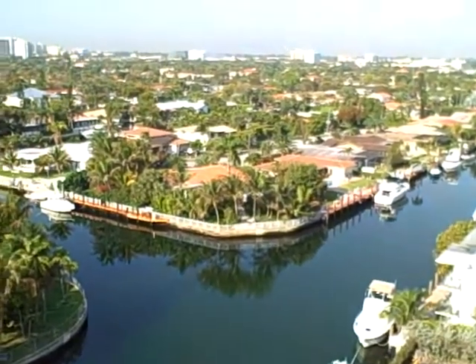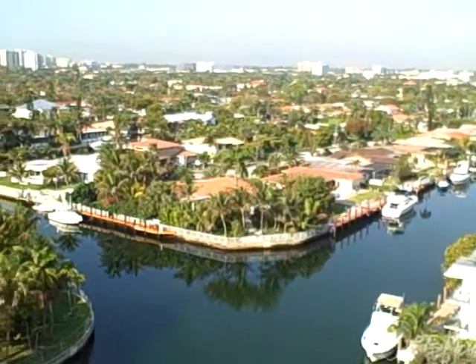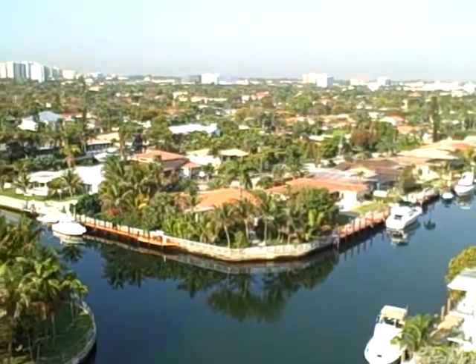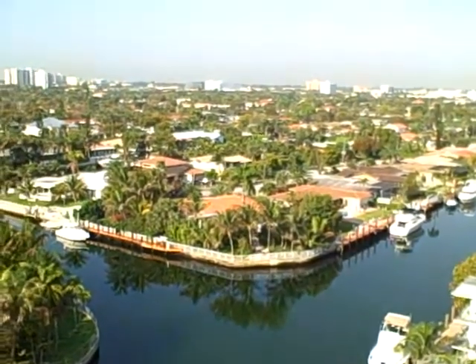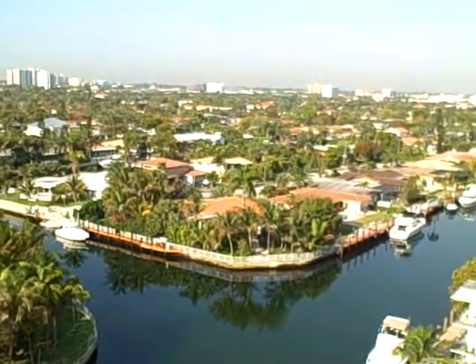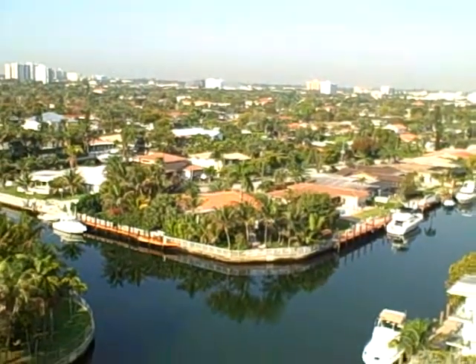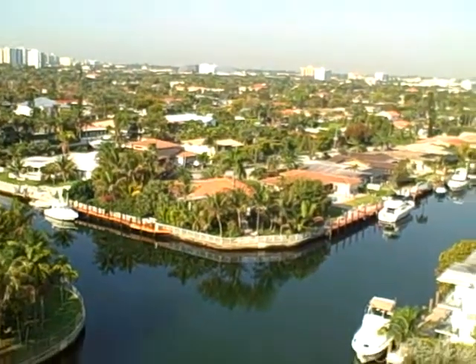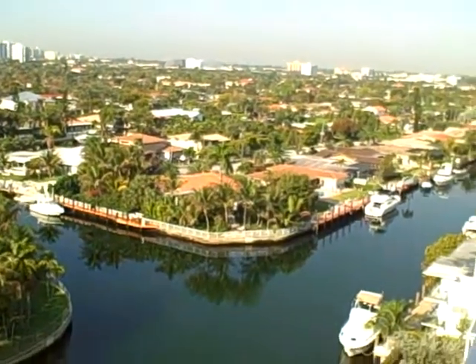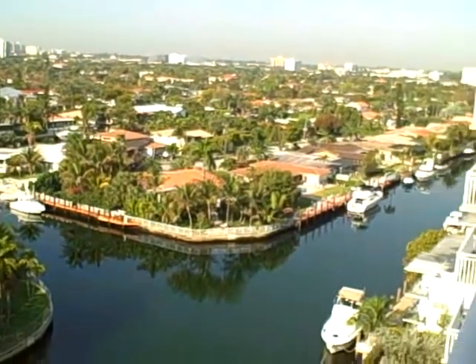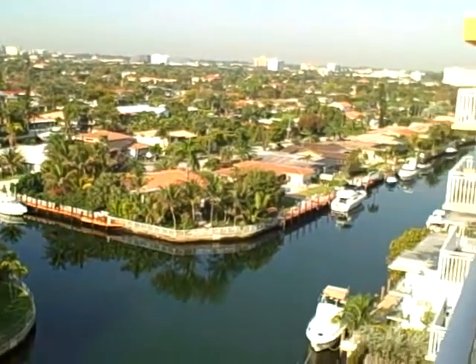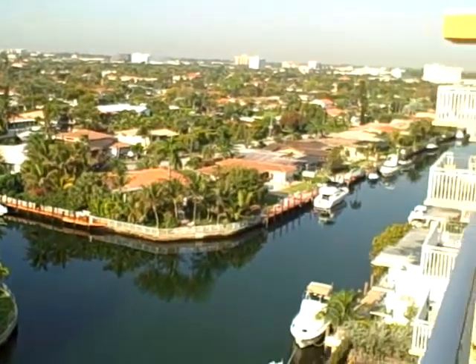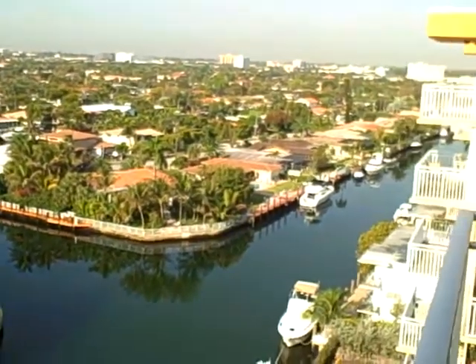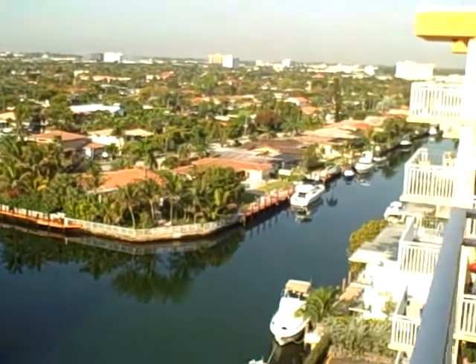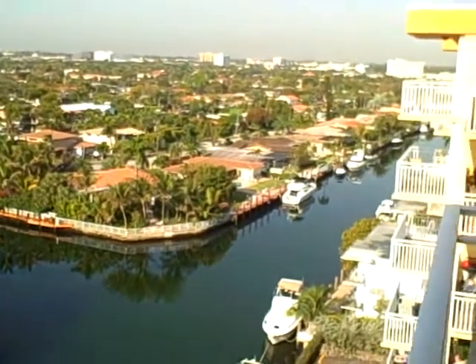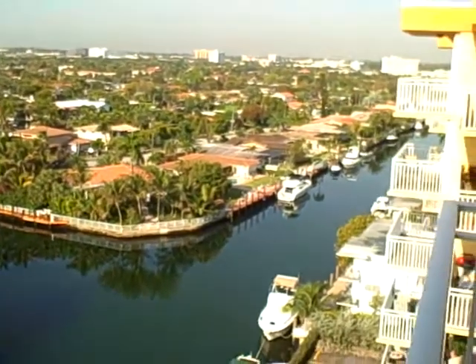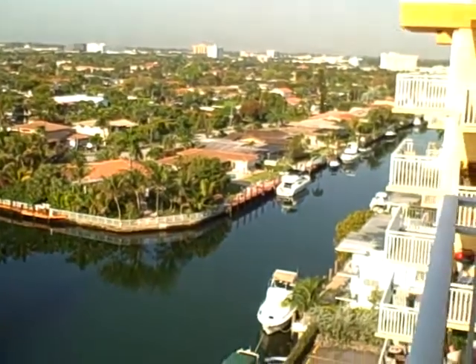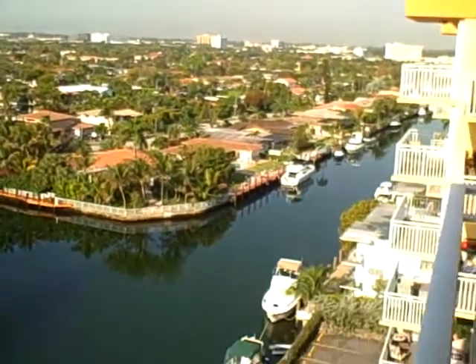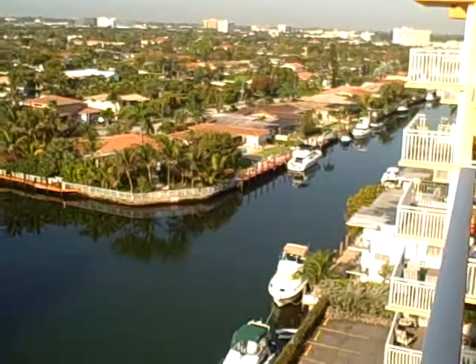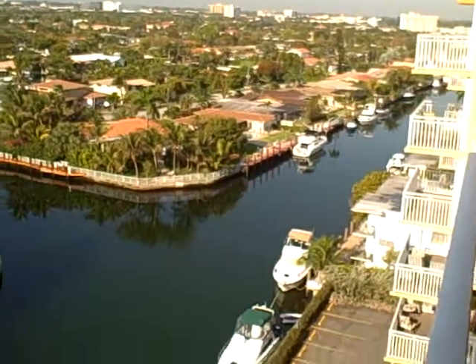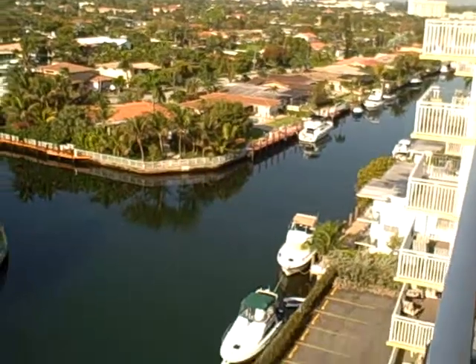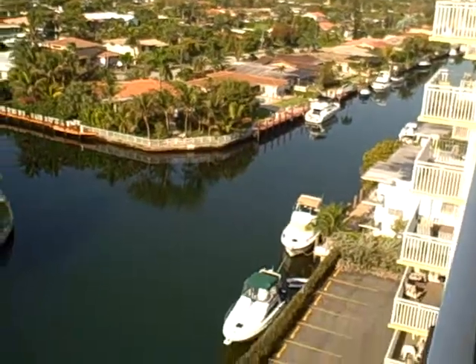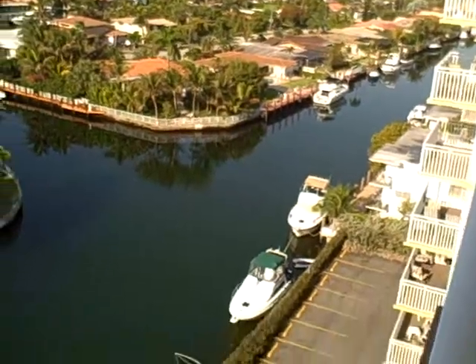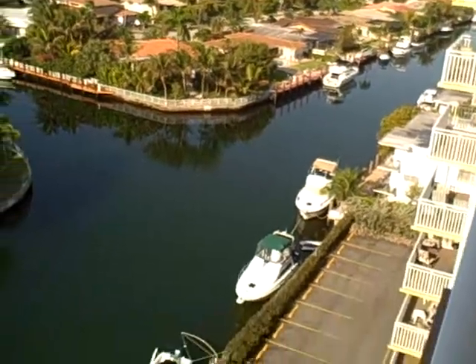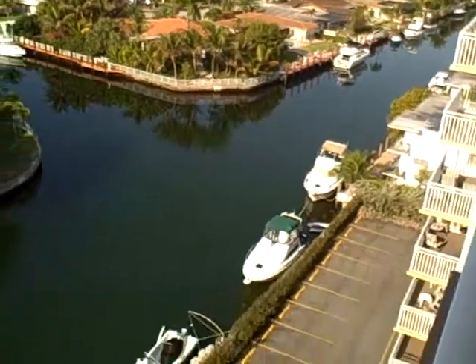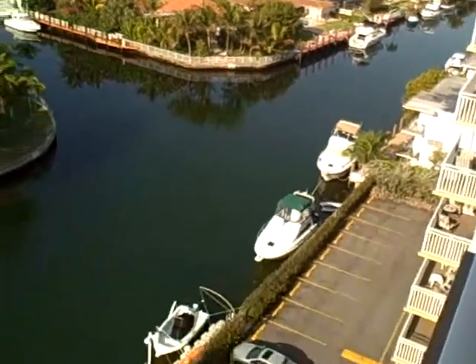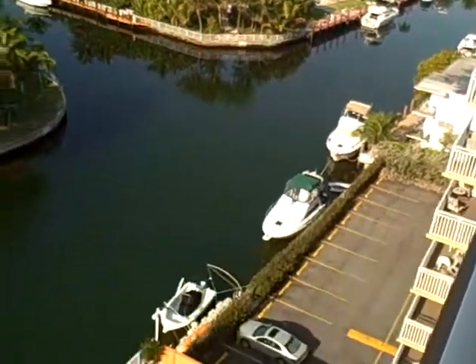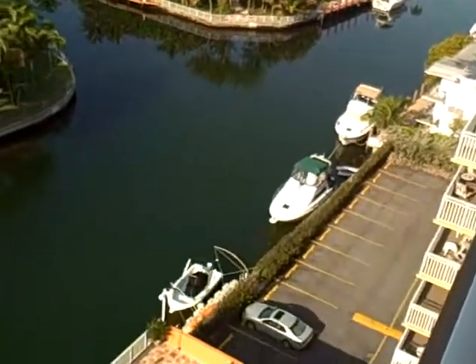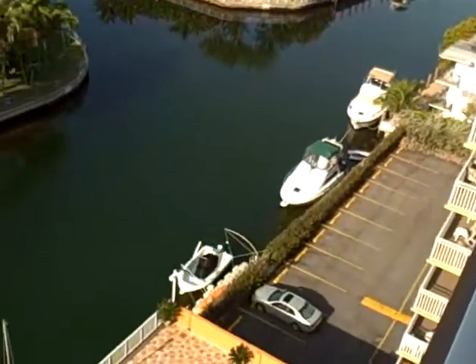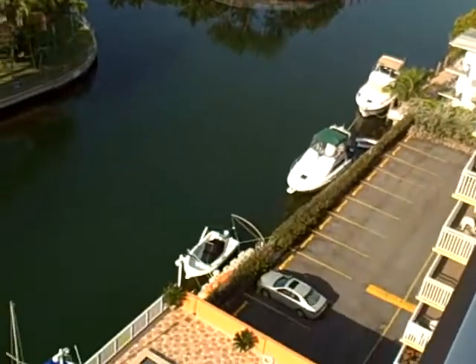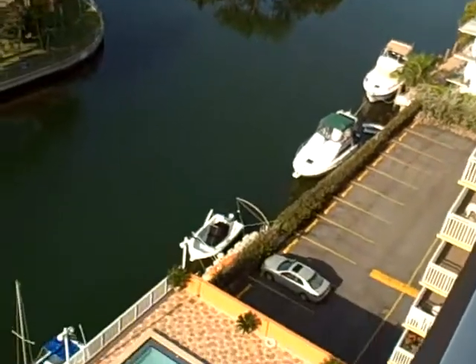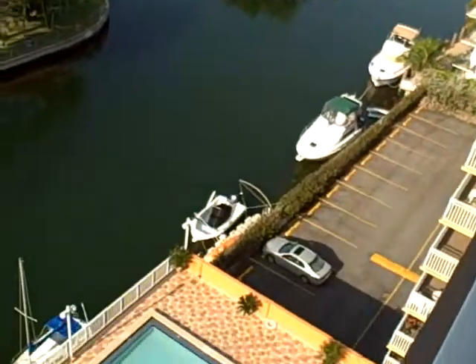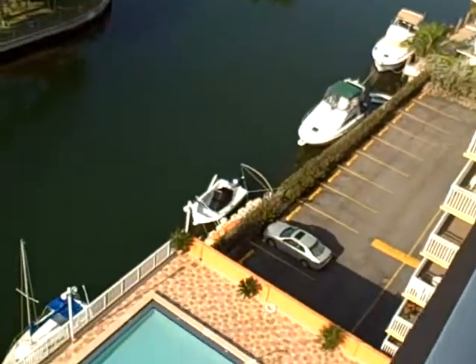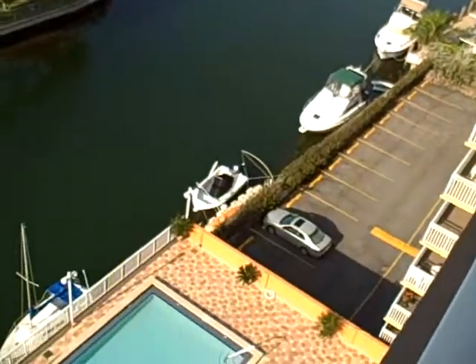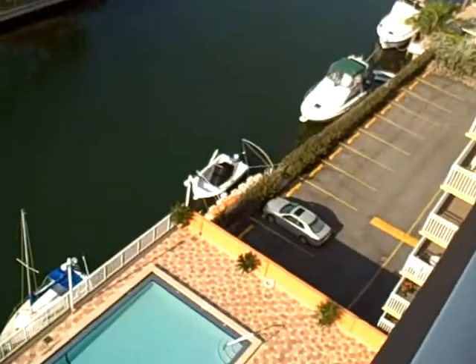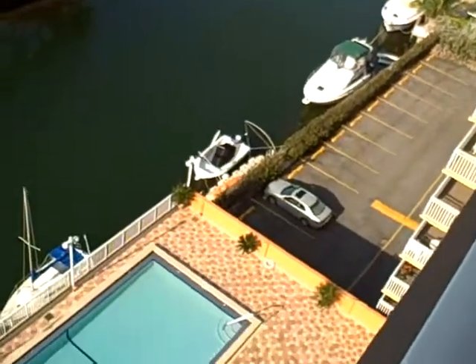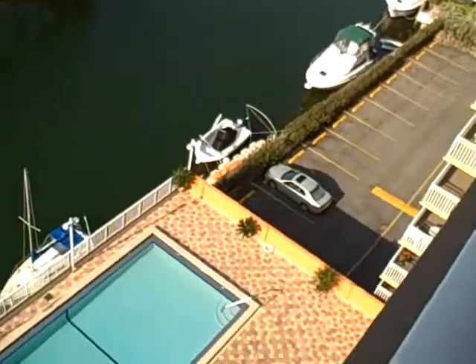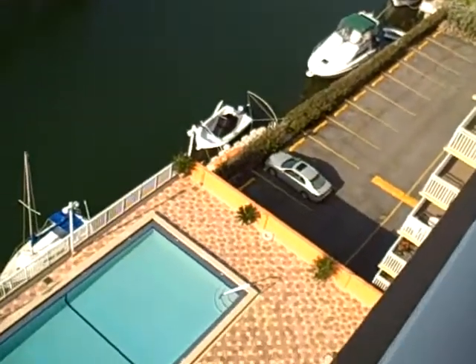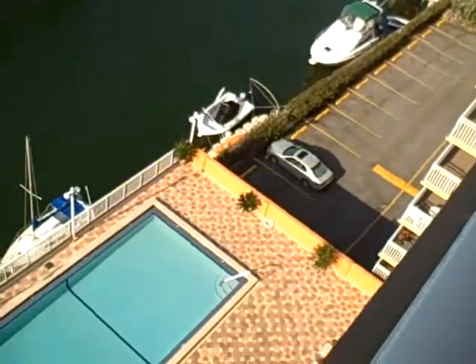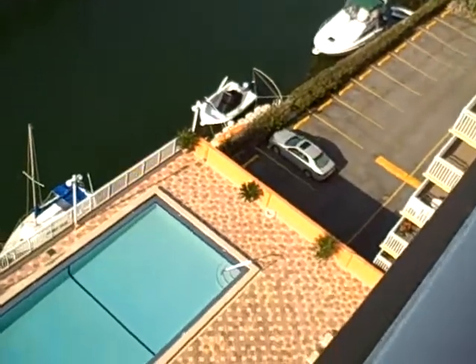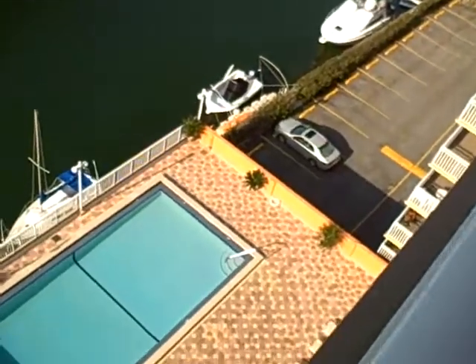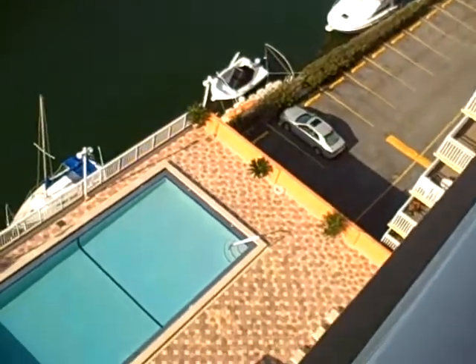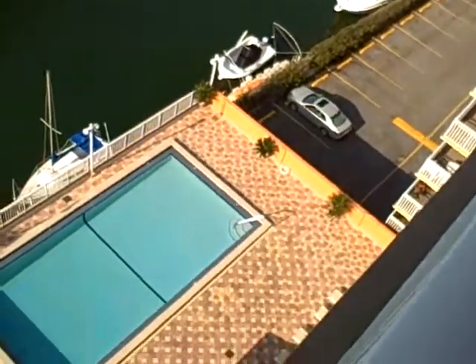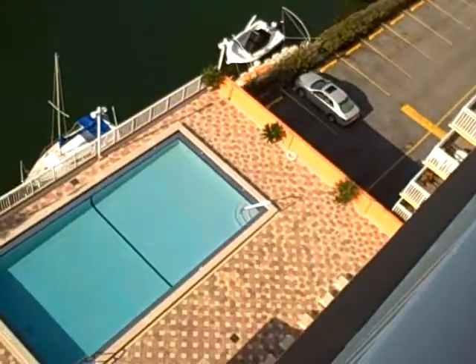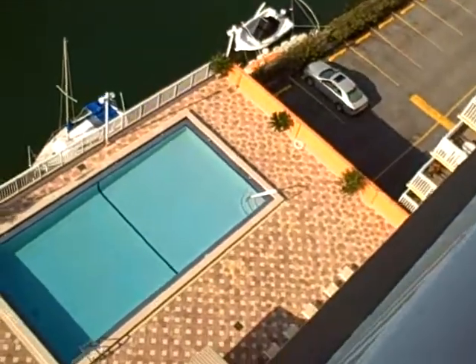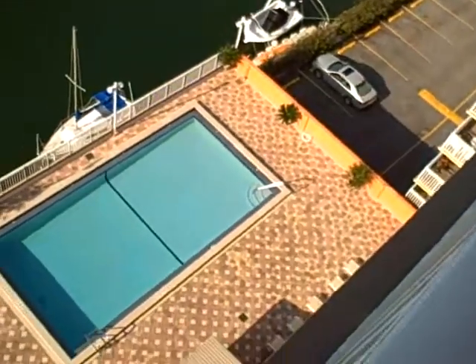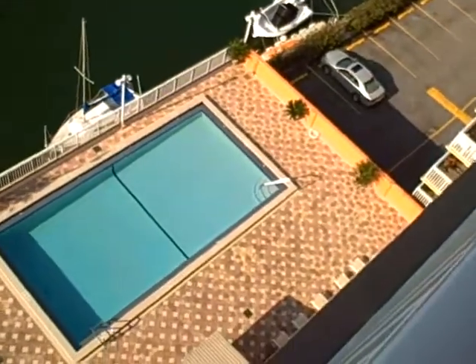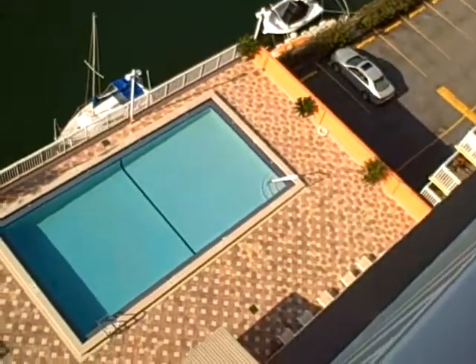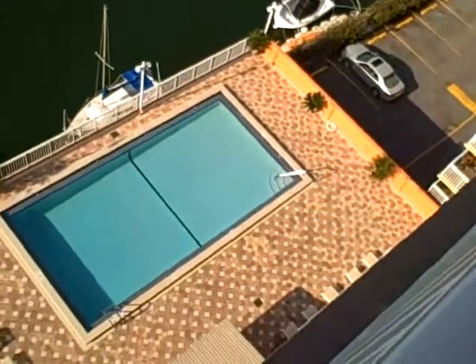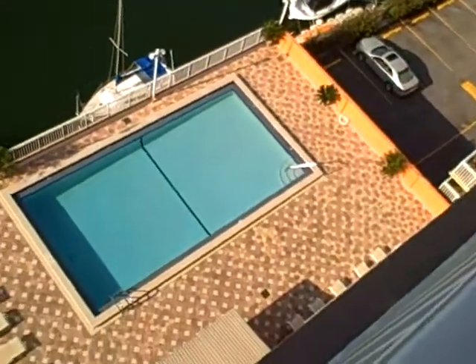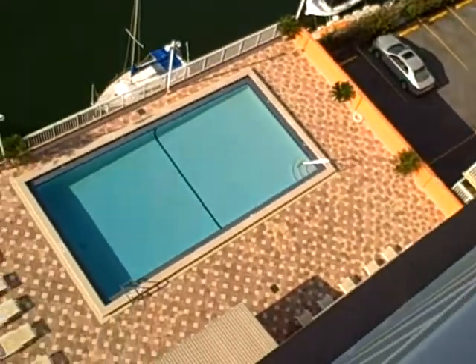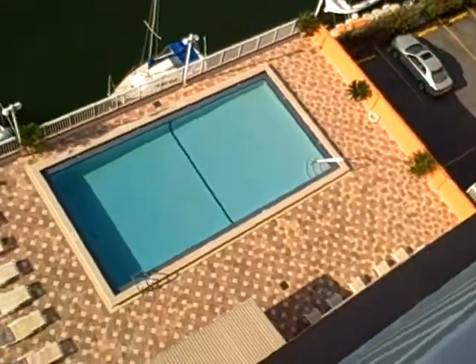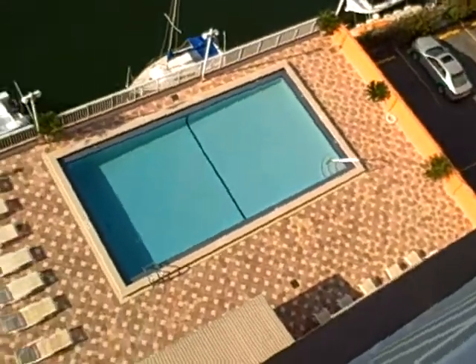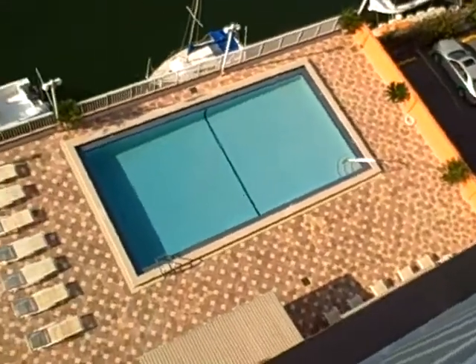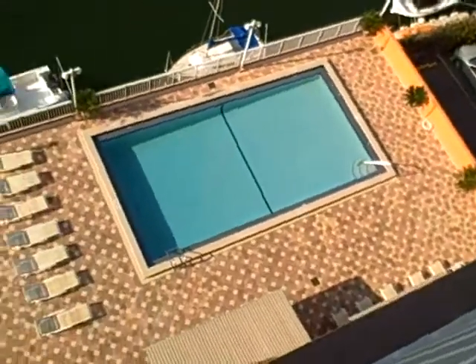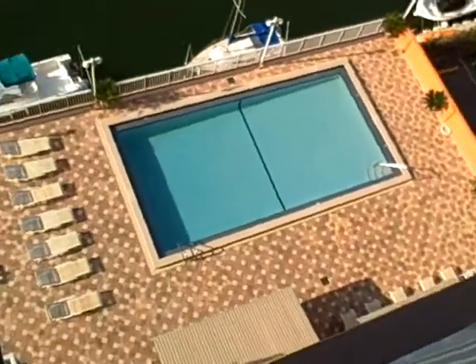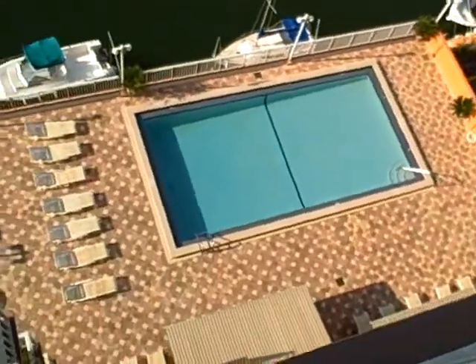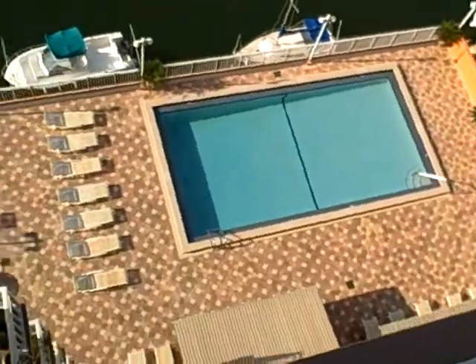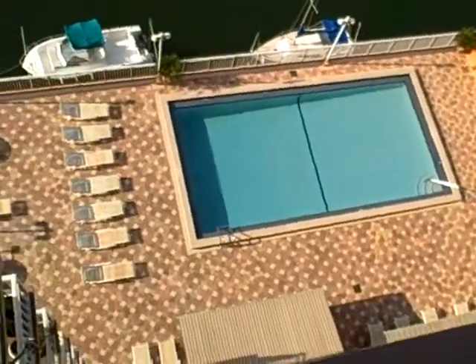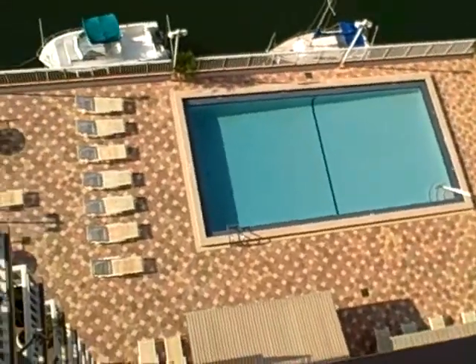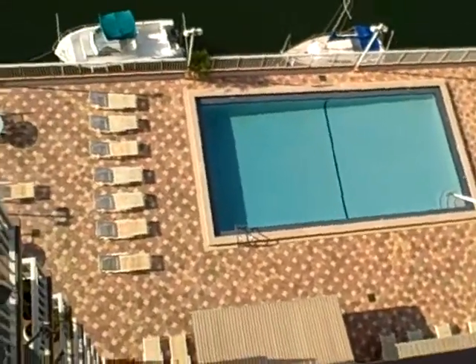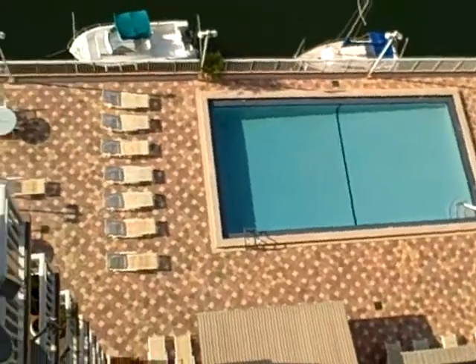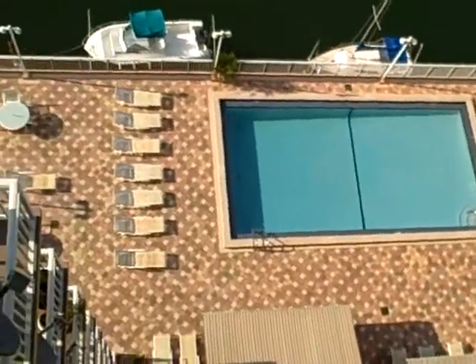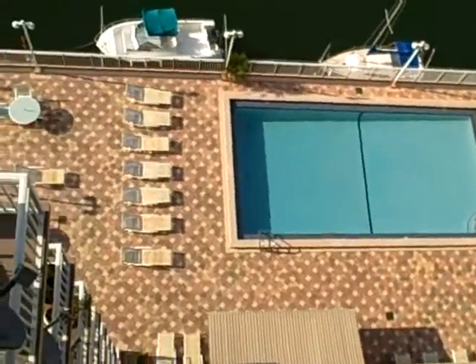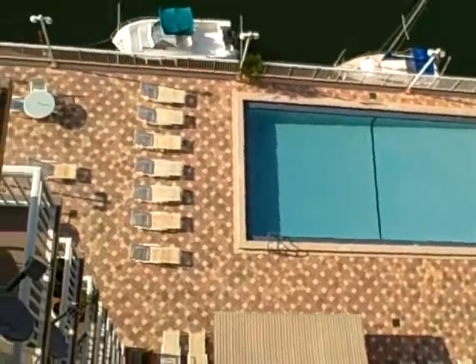This is the local view right out the balcony. Down below you can see the resort-style pool.